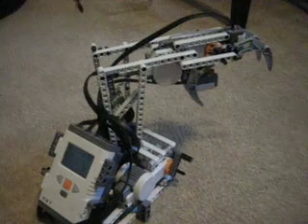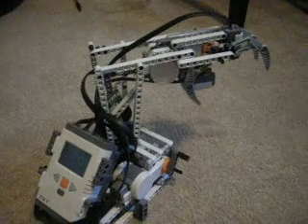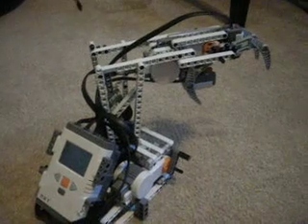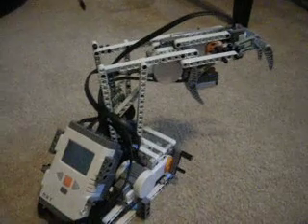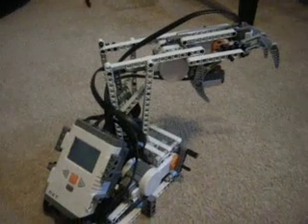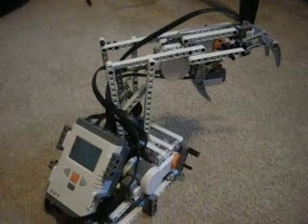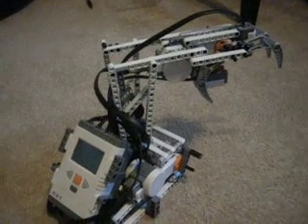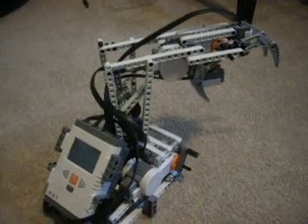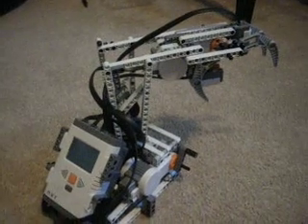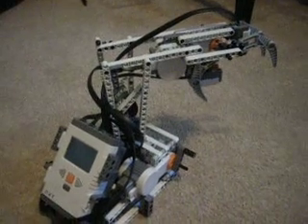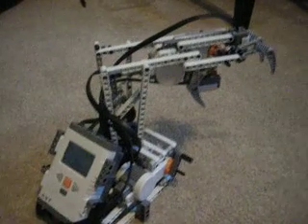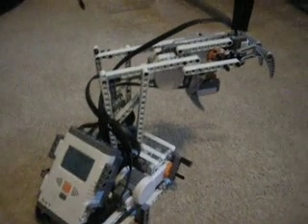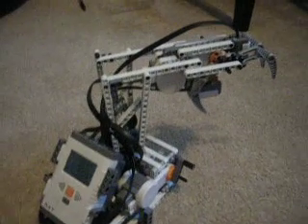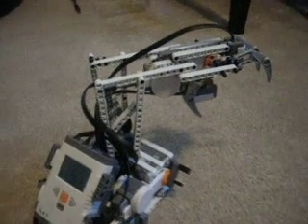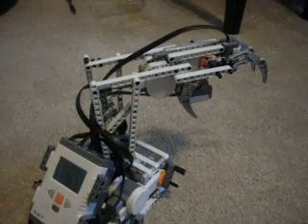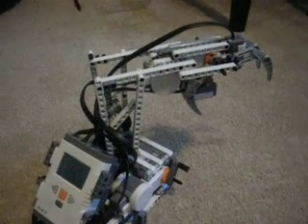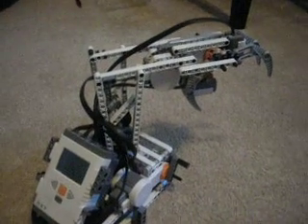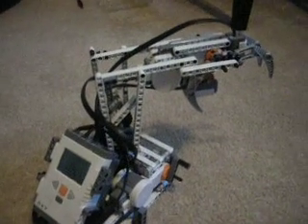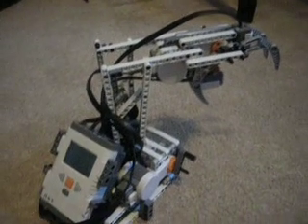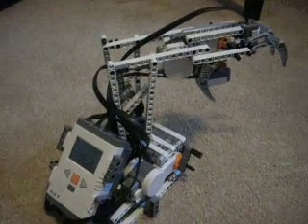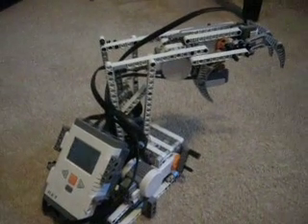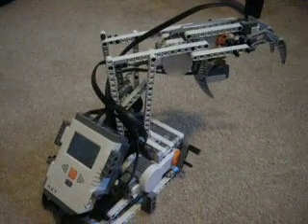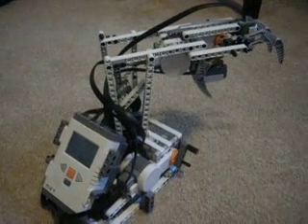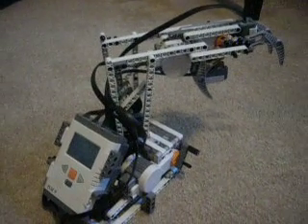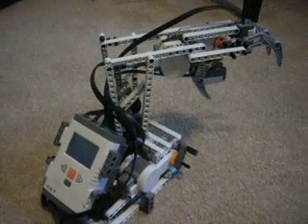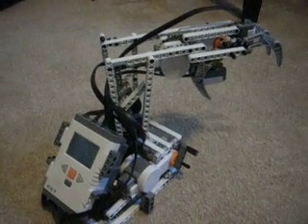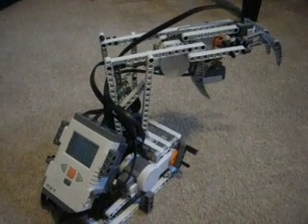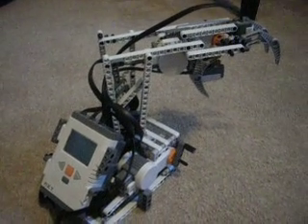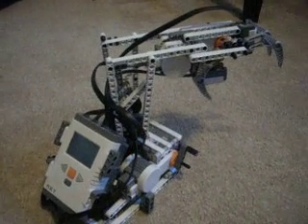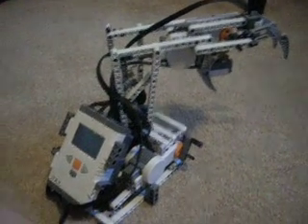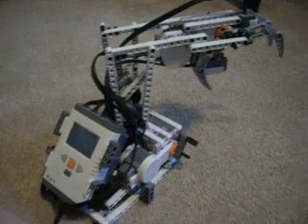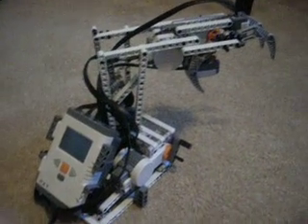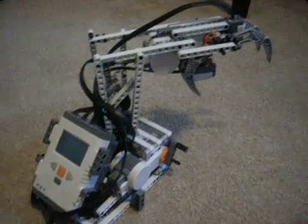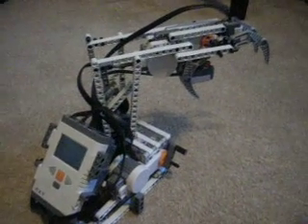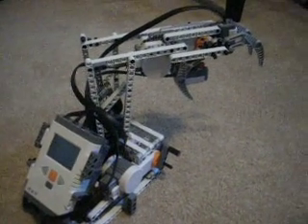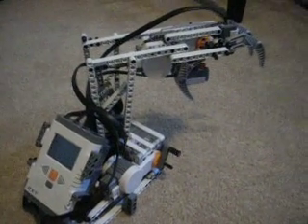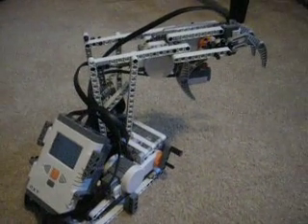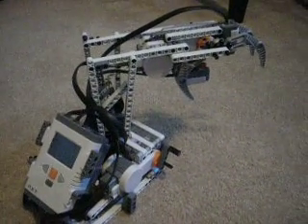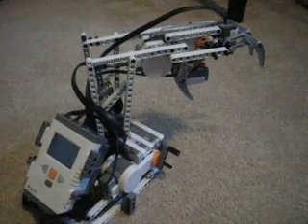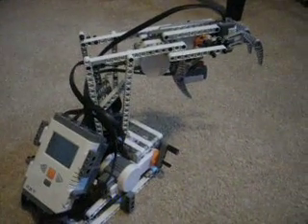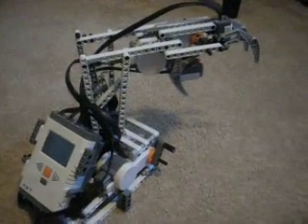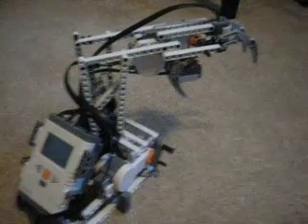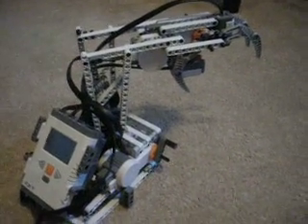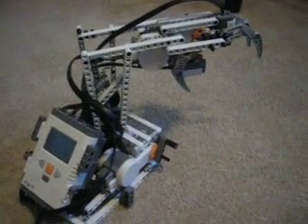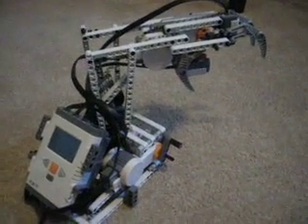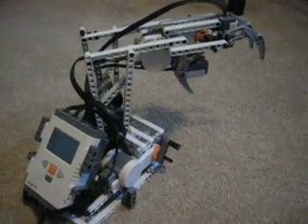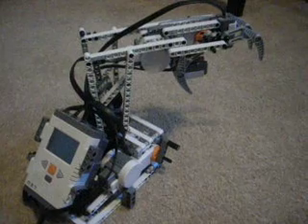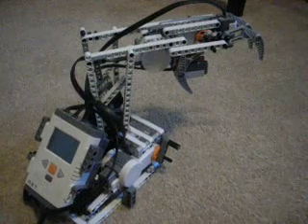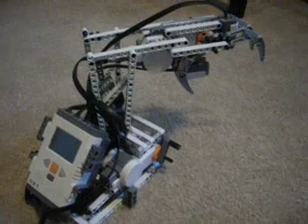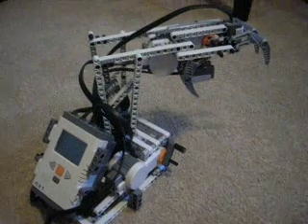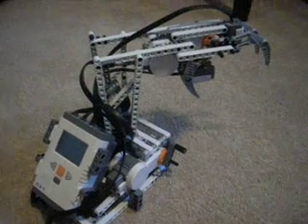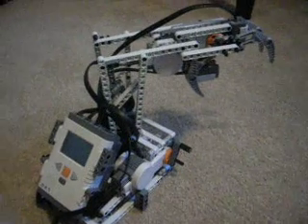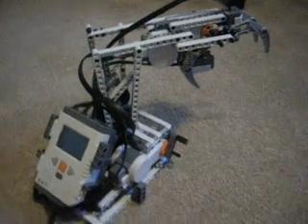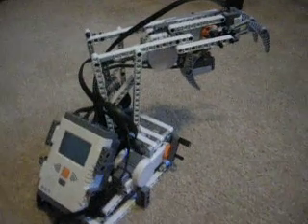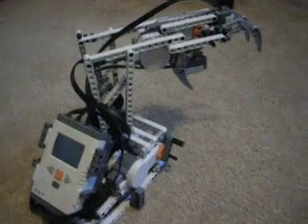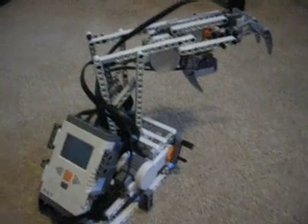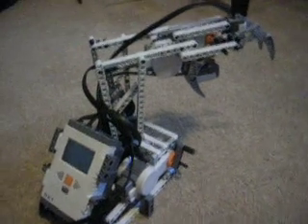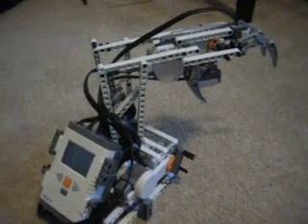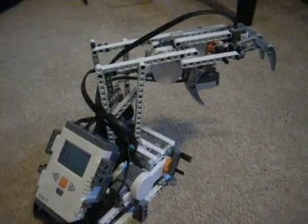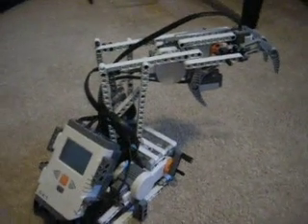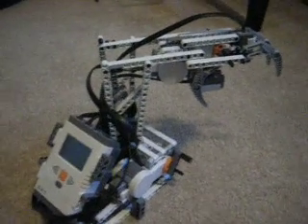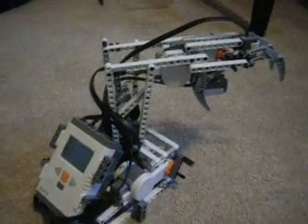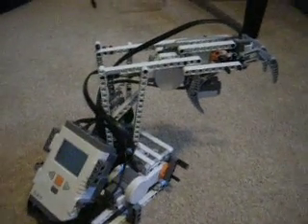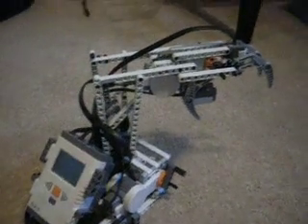Alright, this is my Lego Mindstorms. It's the robotic arm. It's pretty cool.